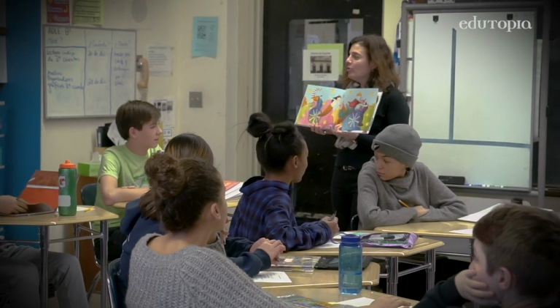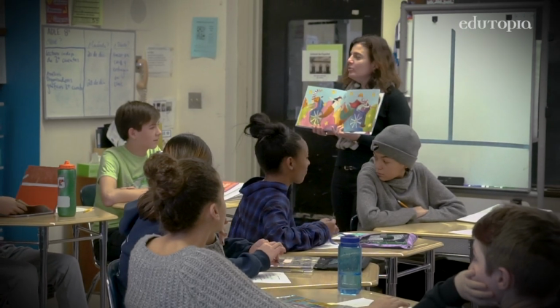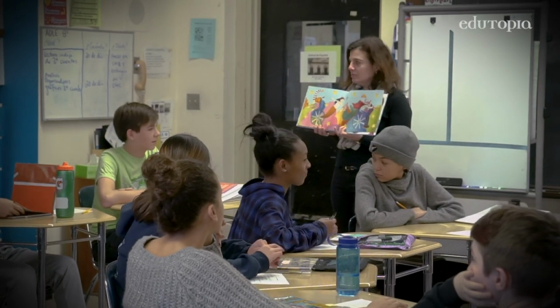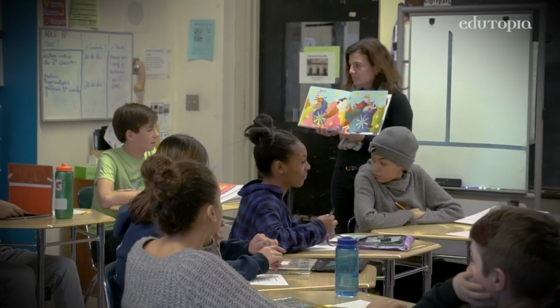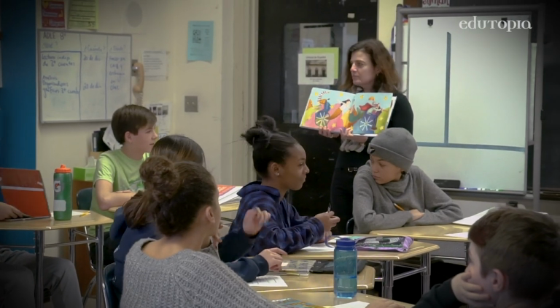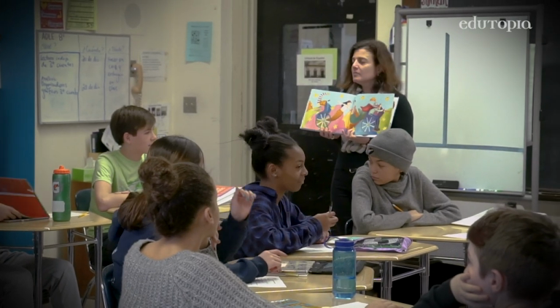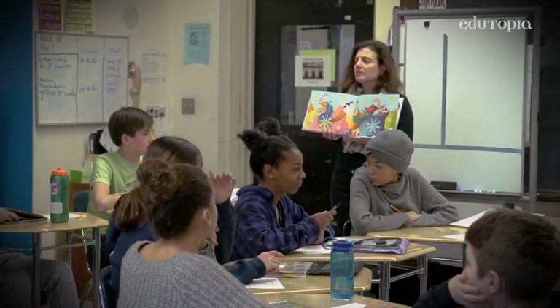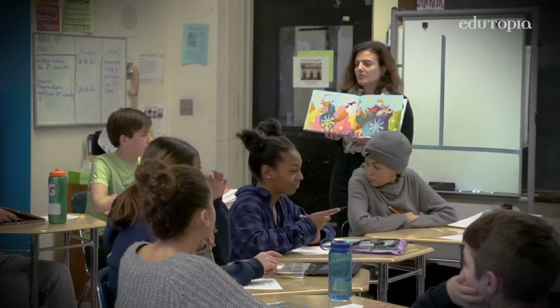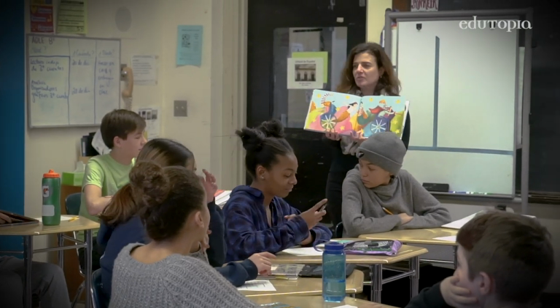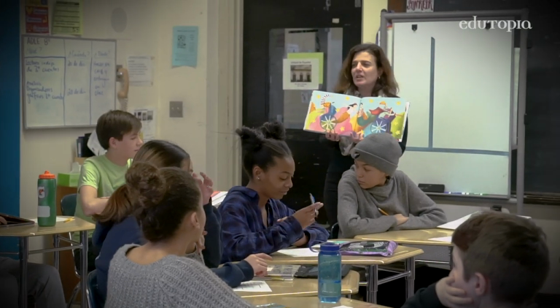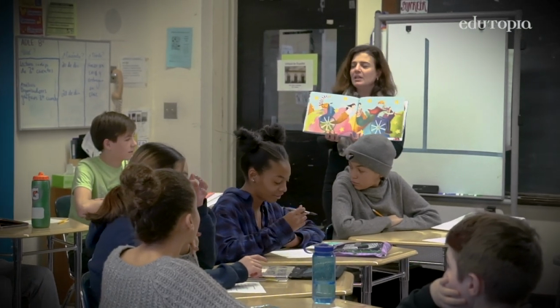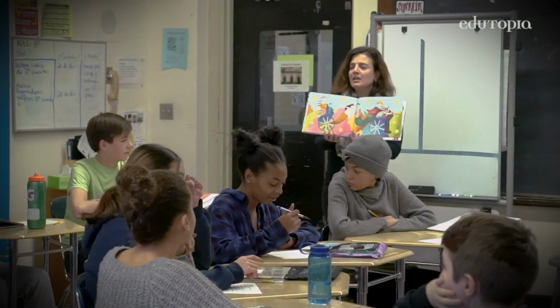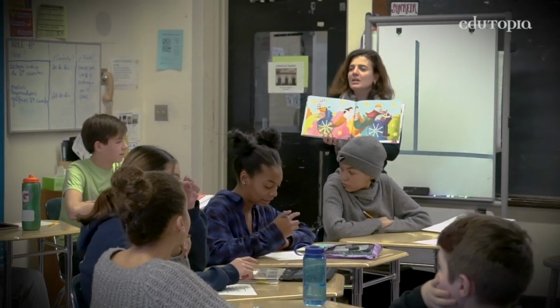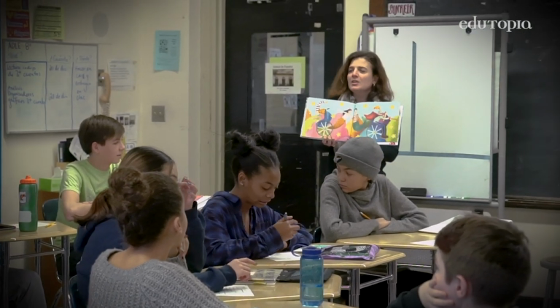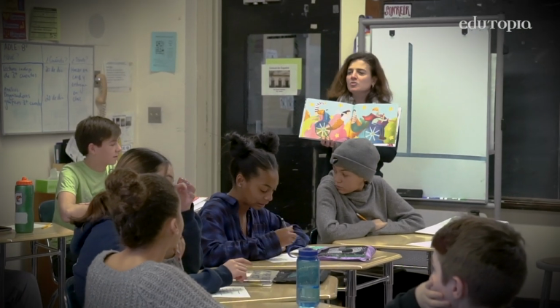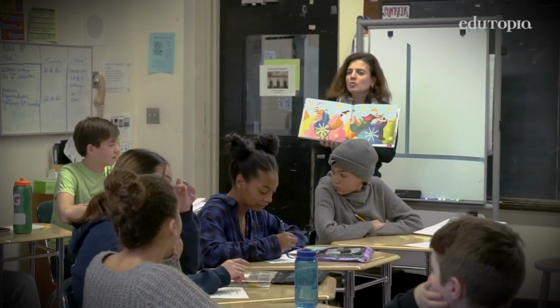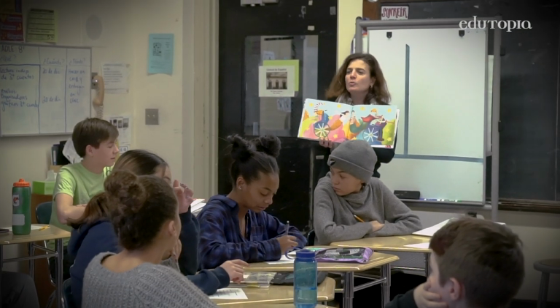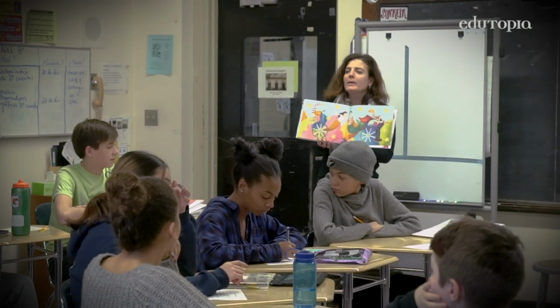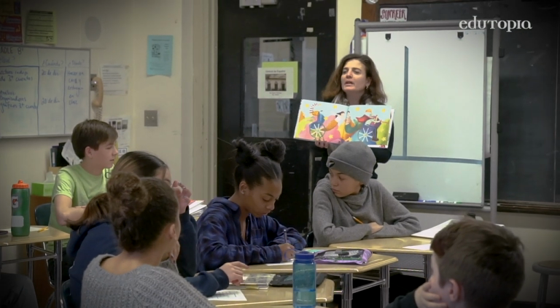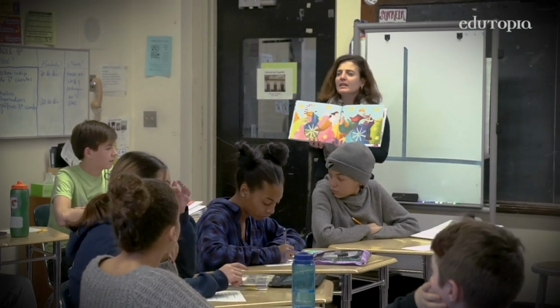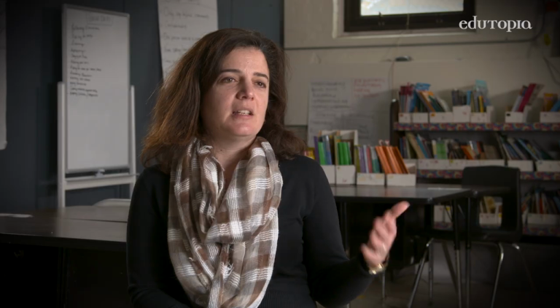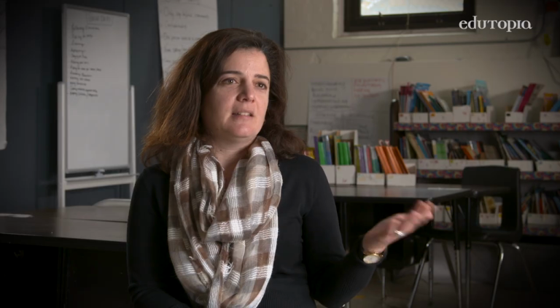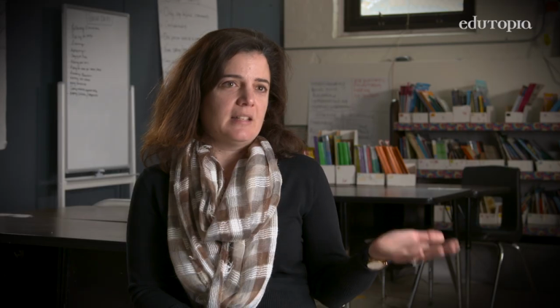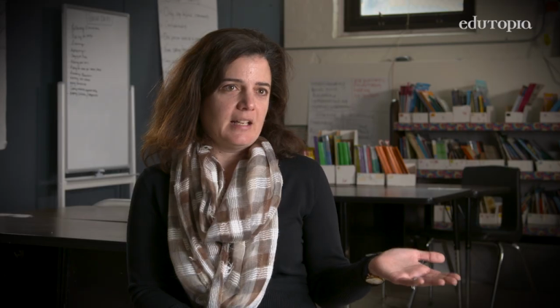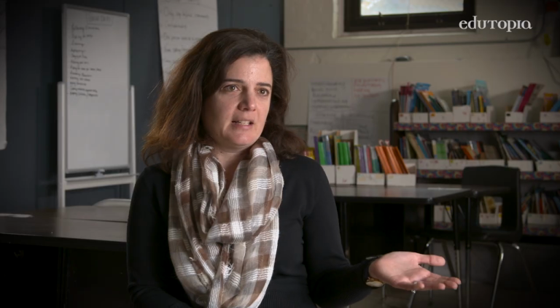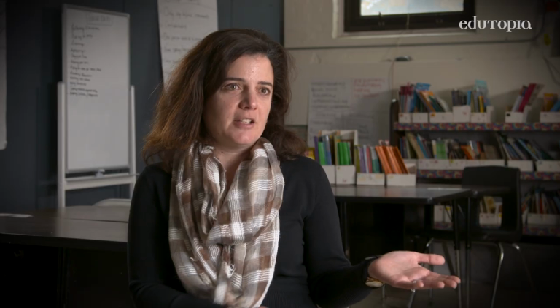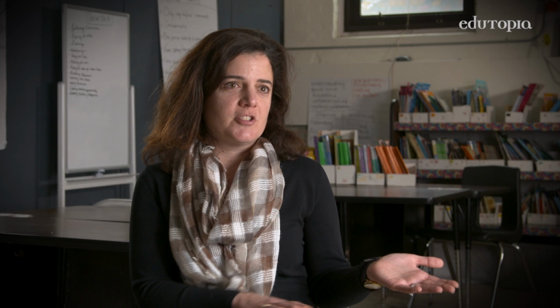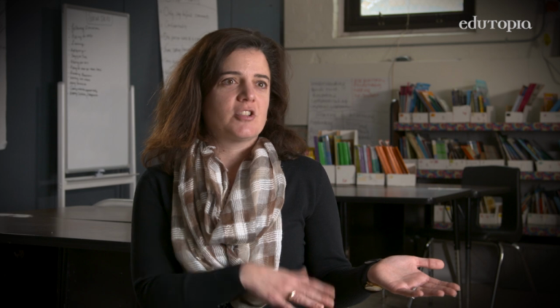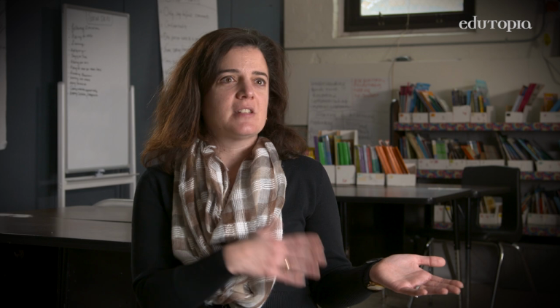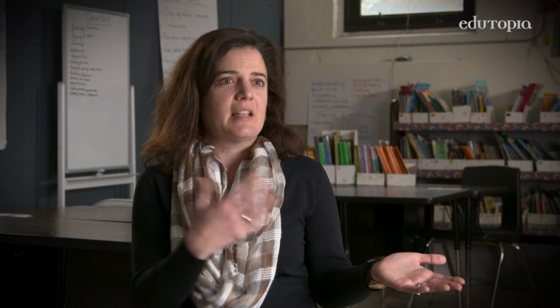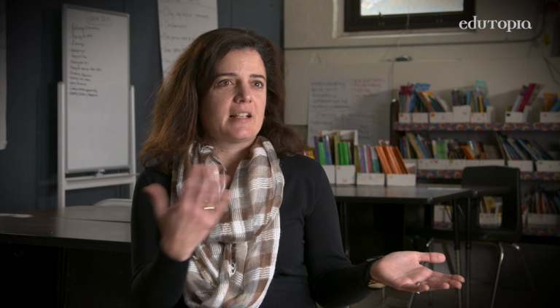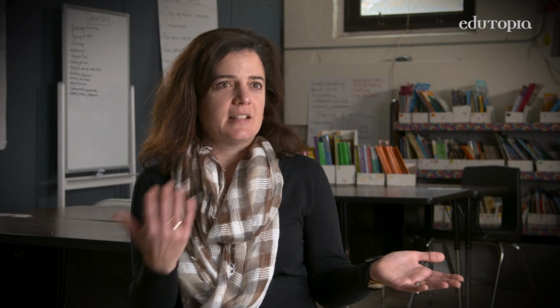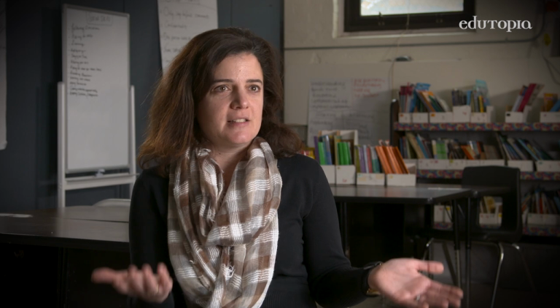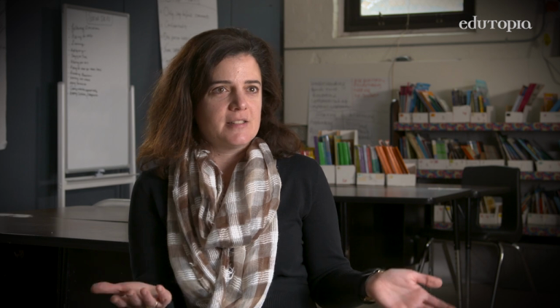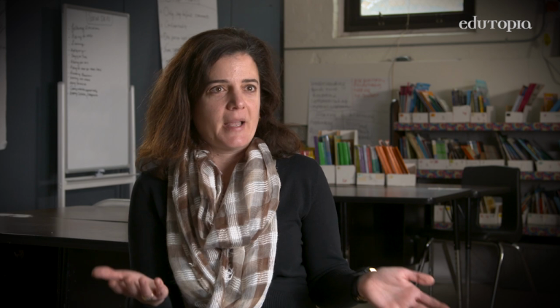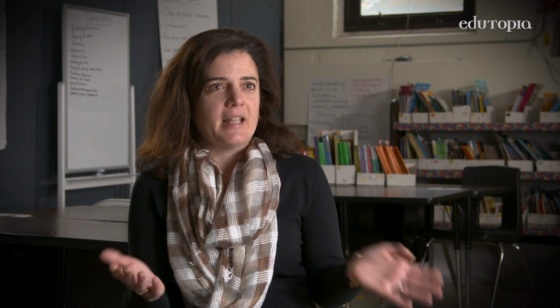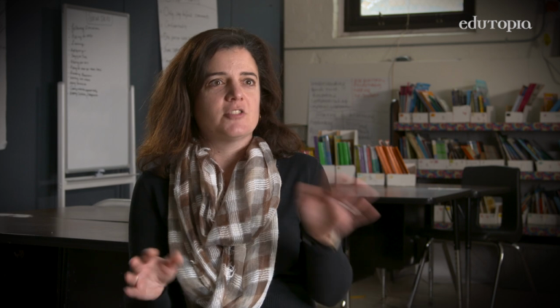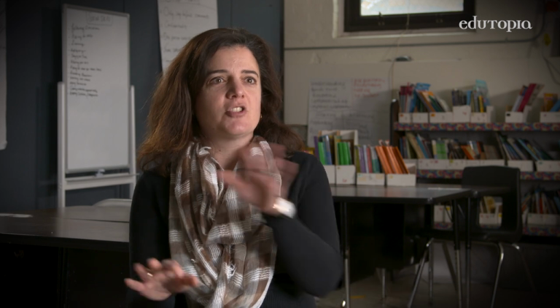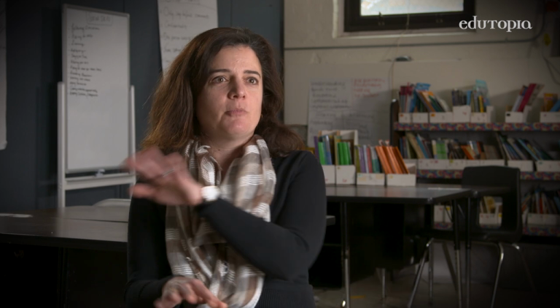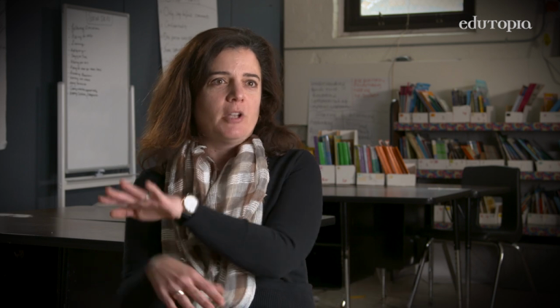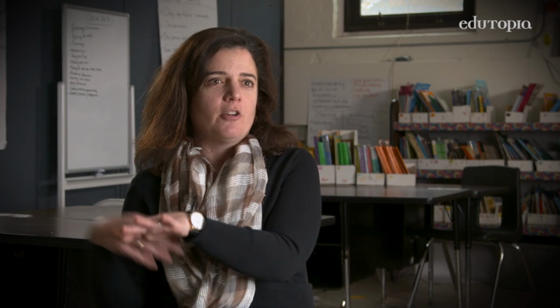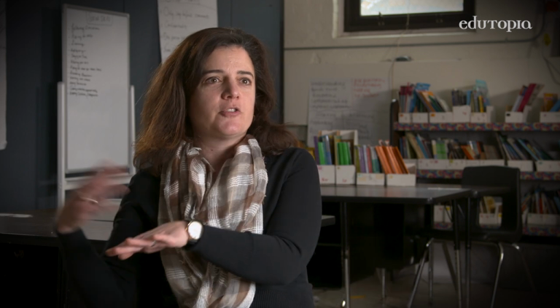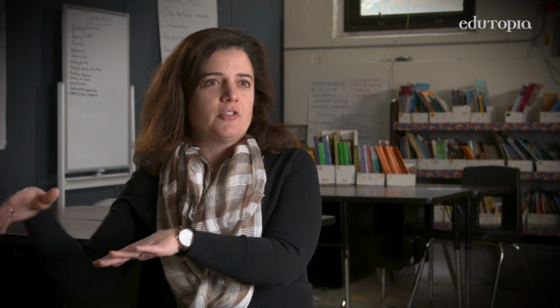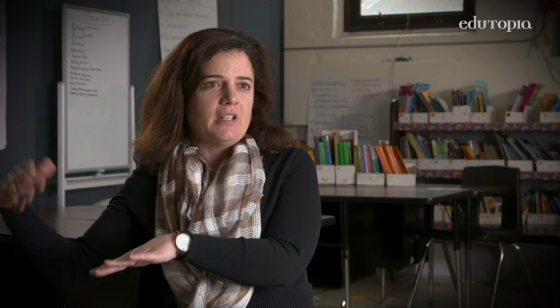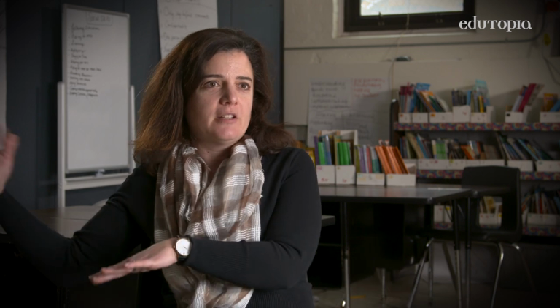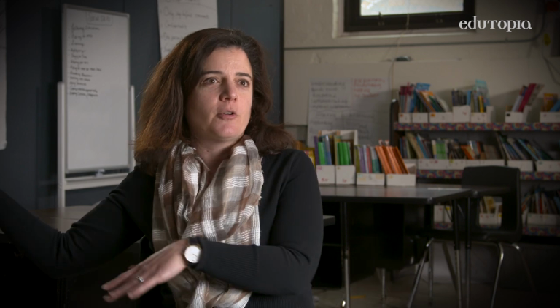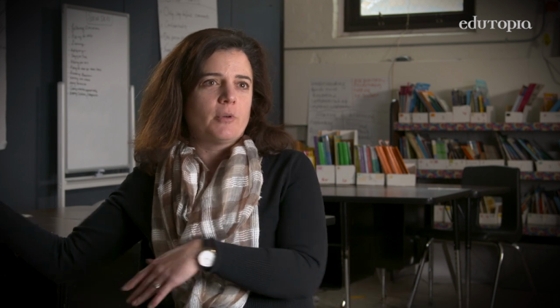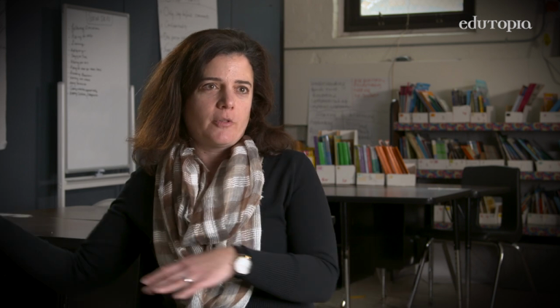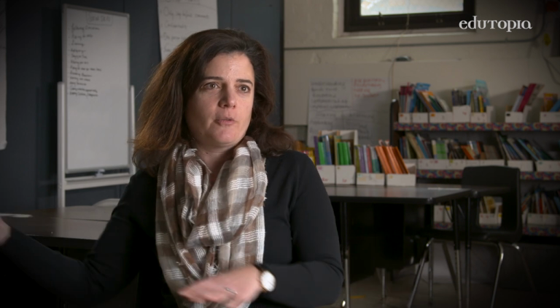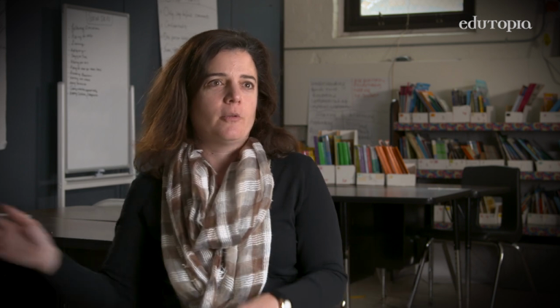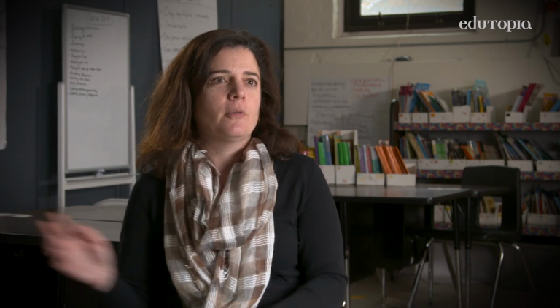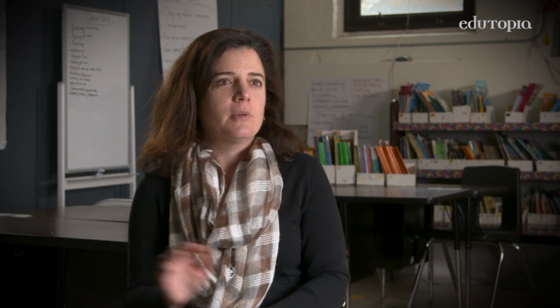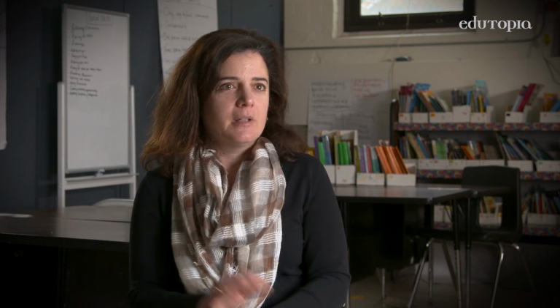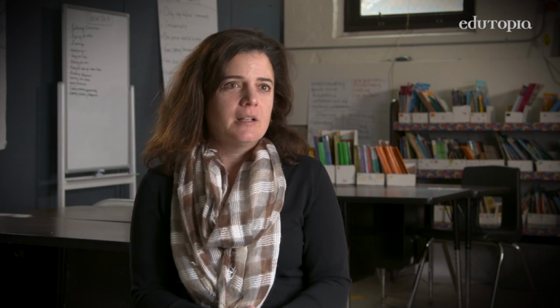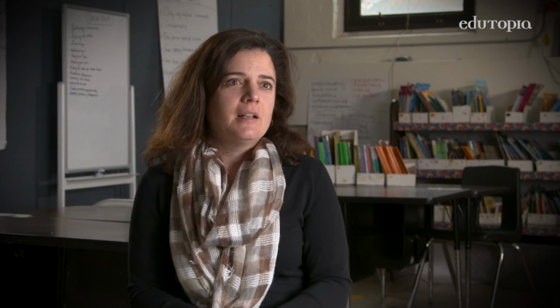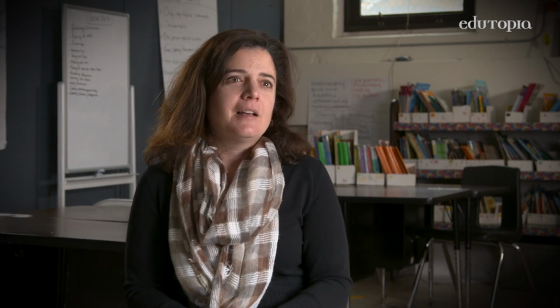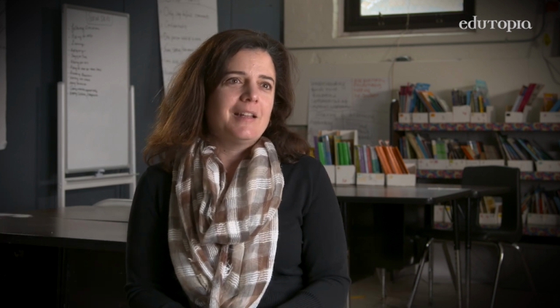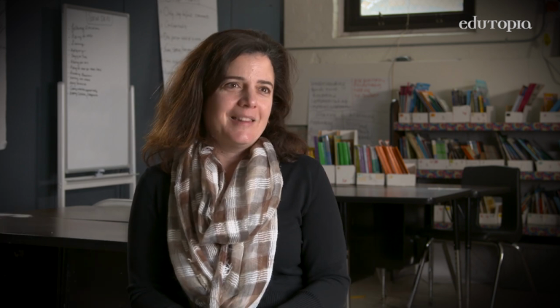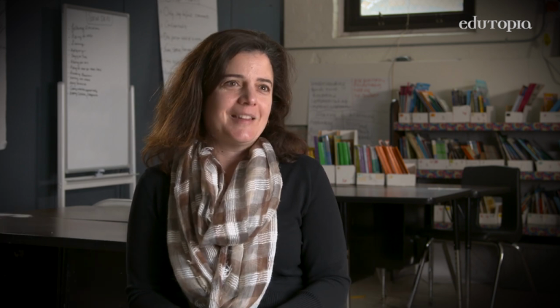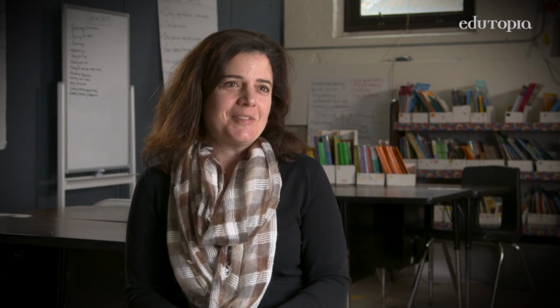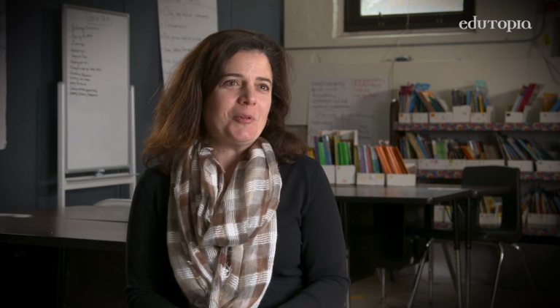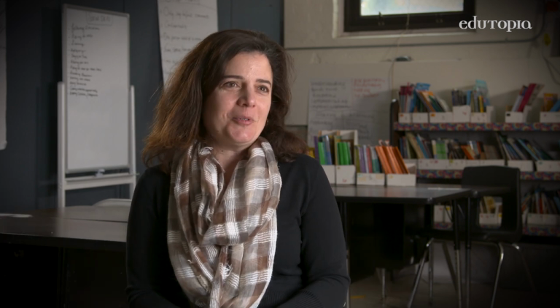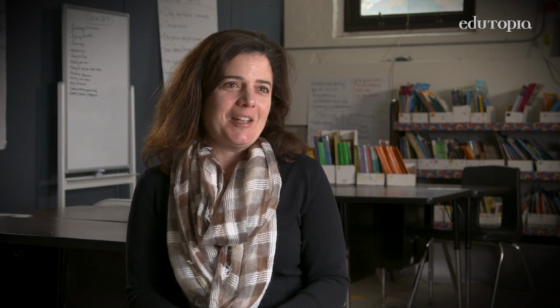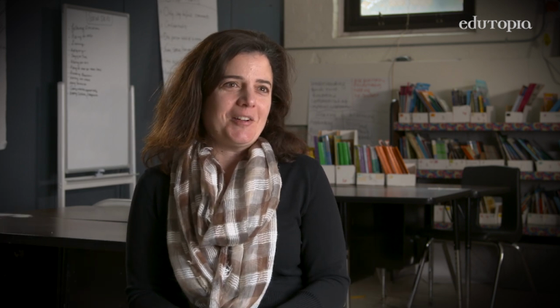The first Reading Buddies session is in English, the second in Spanish, and we alternate going through the school year.